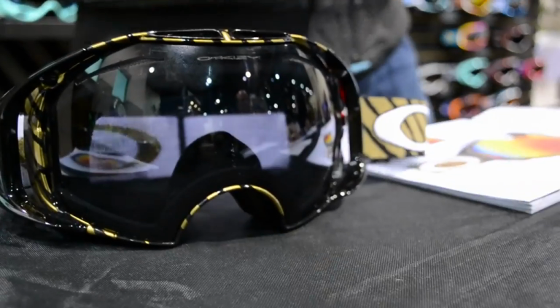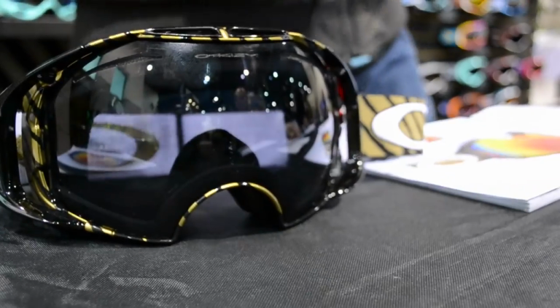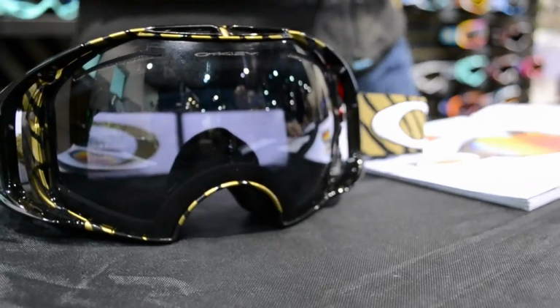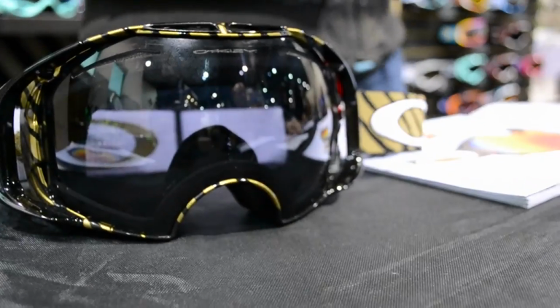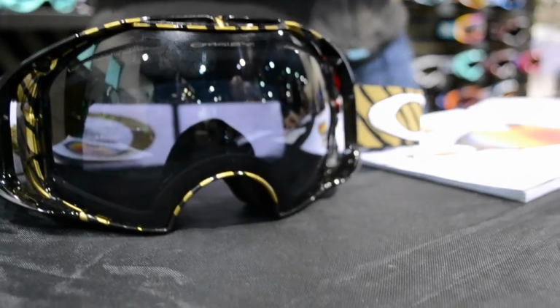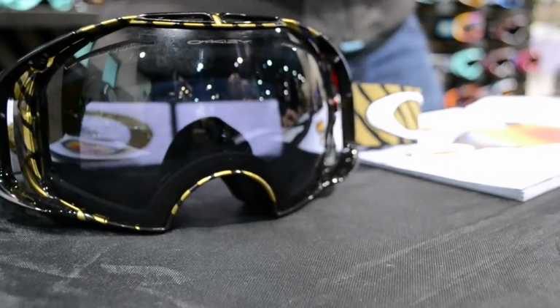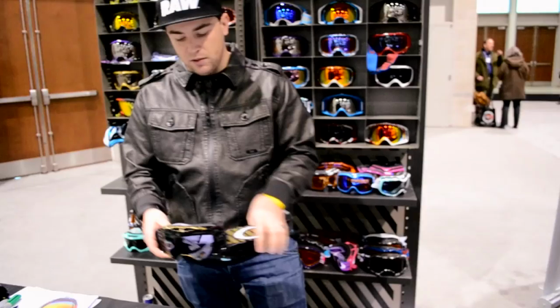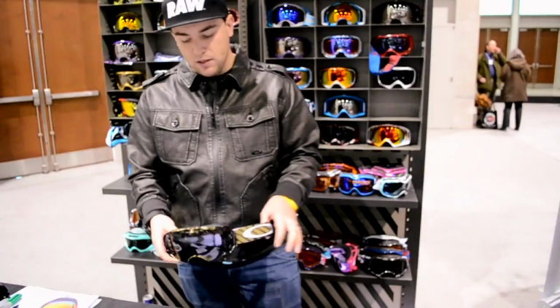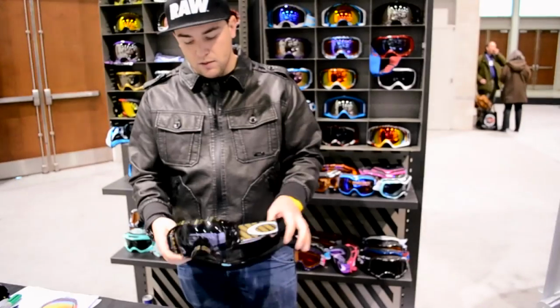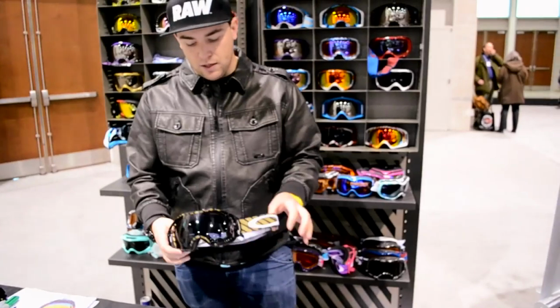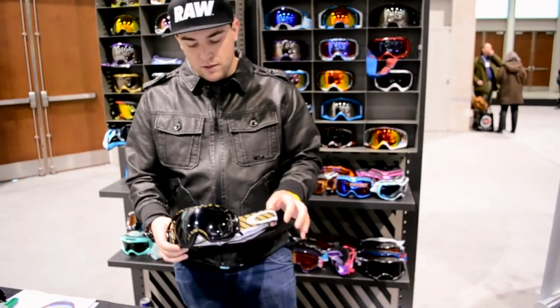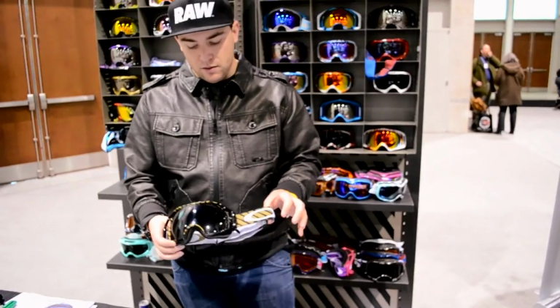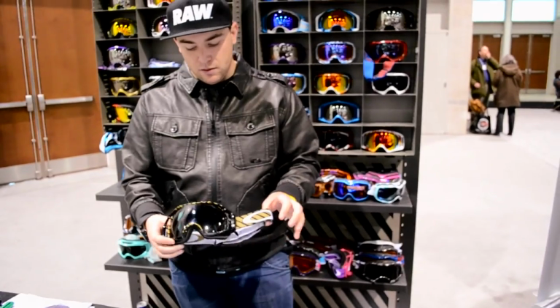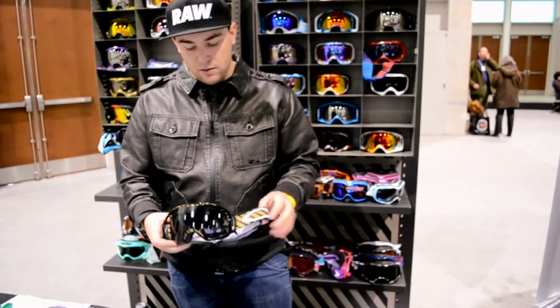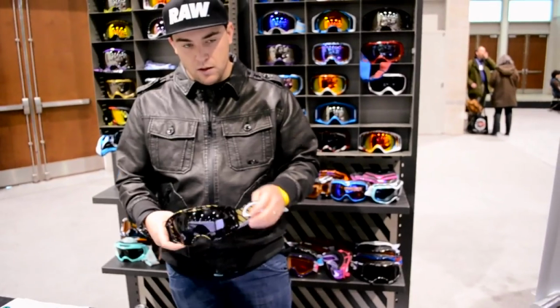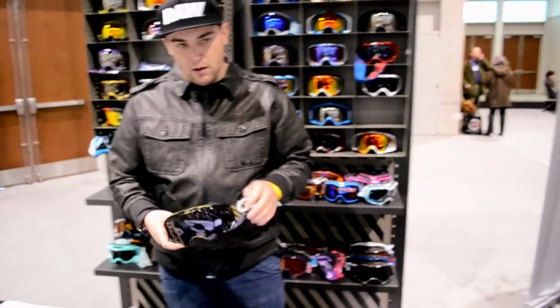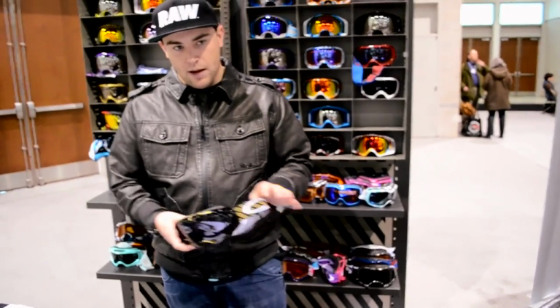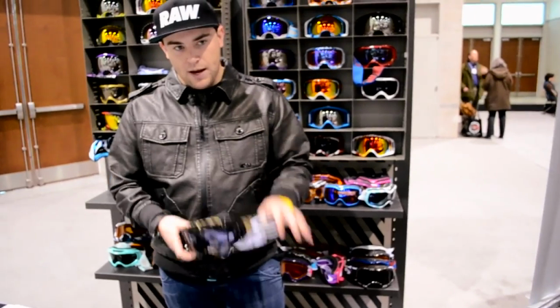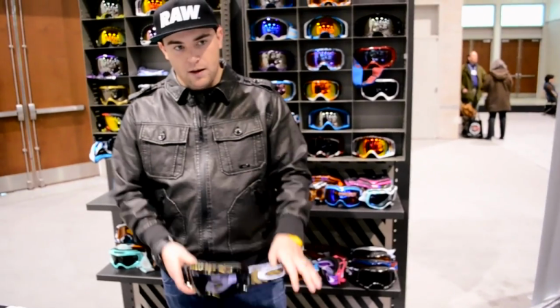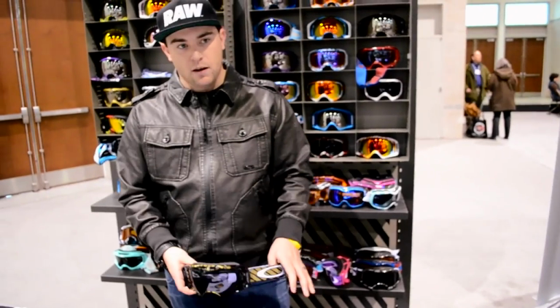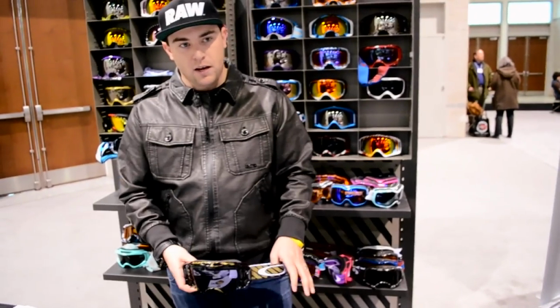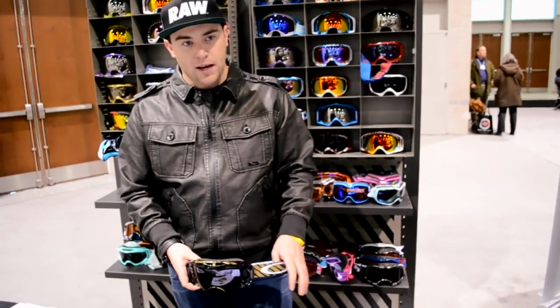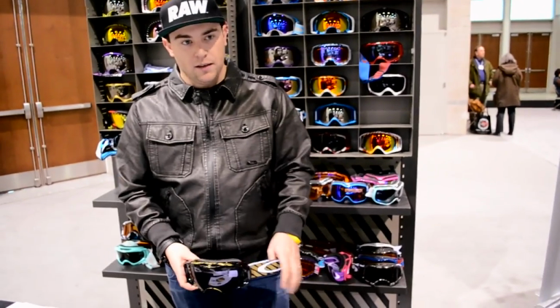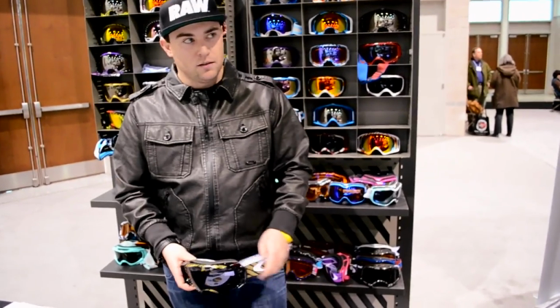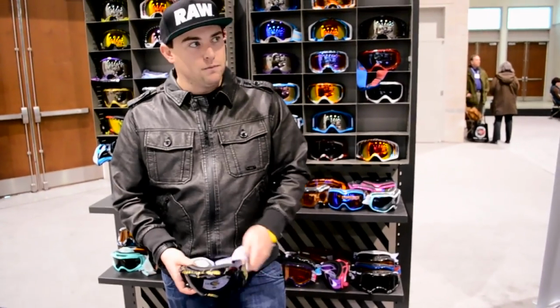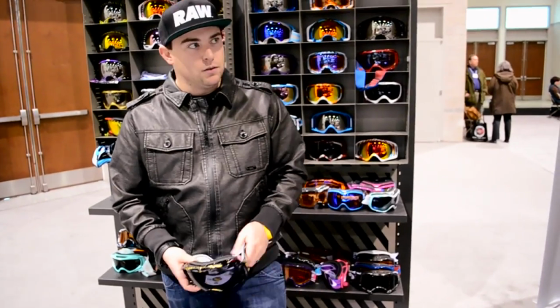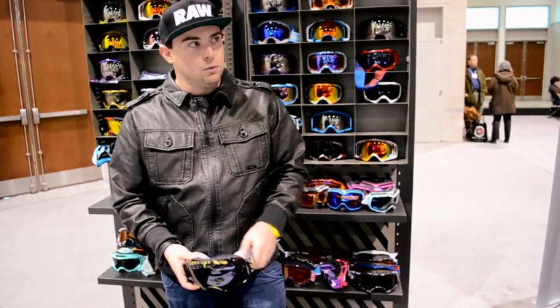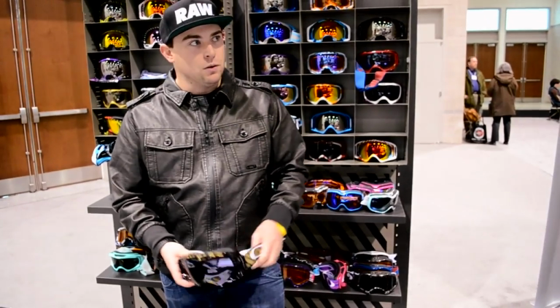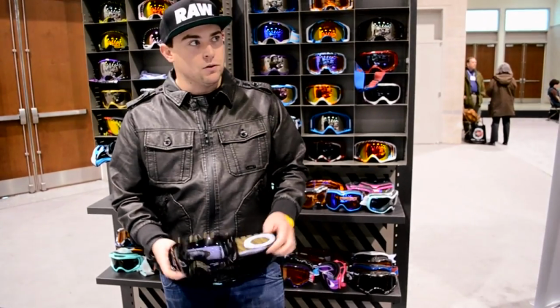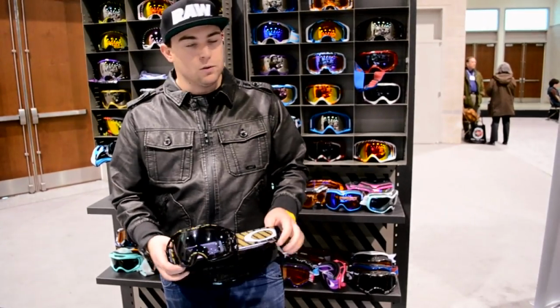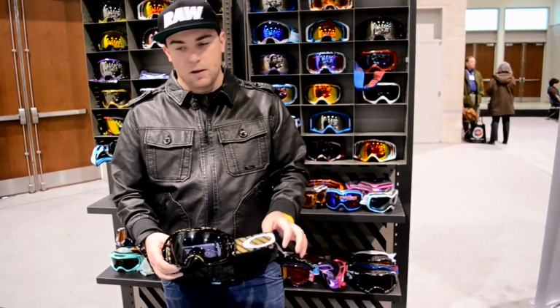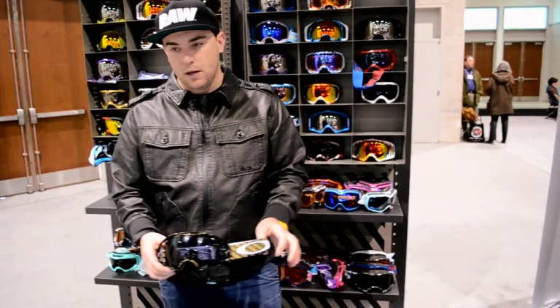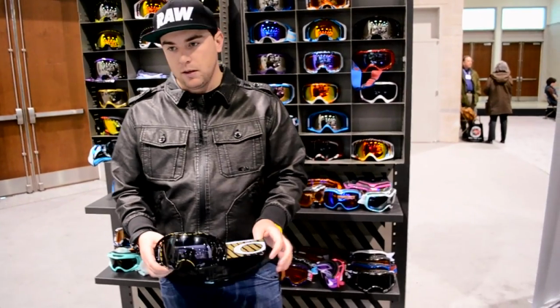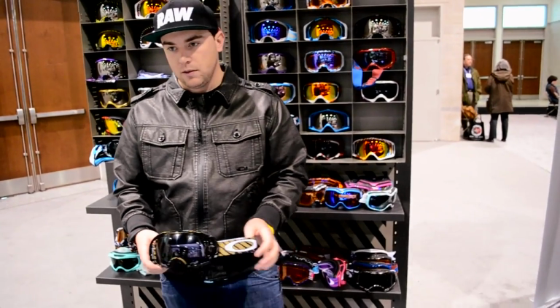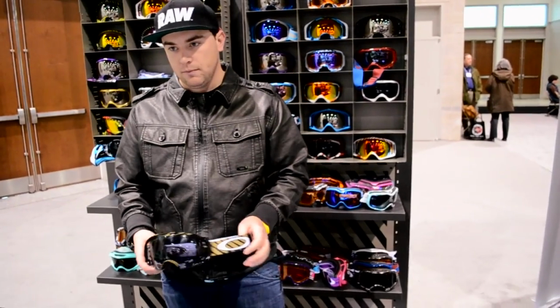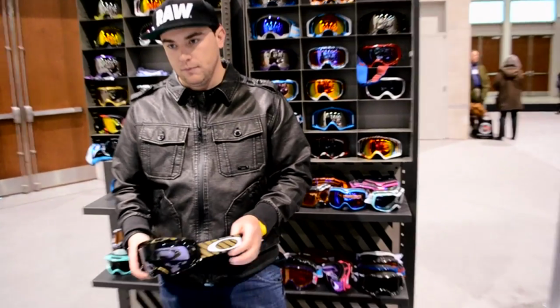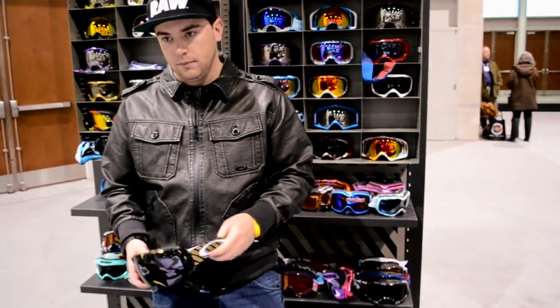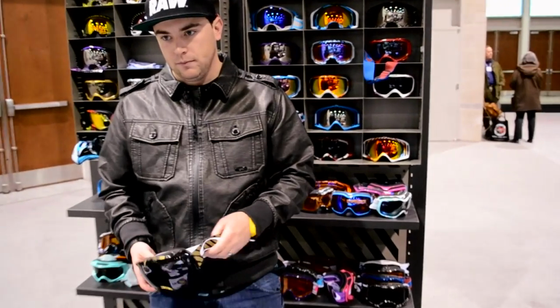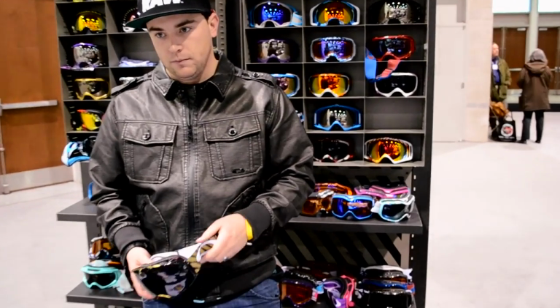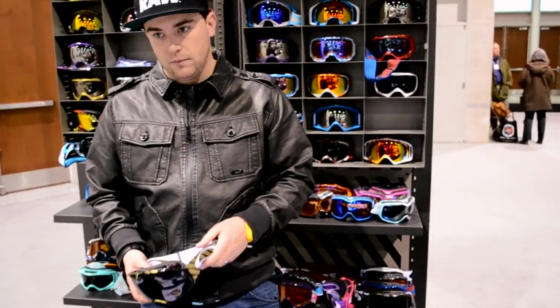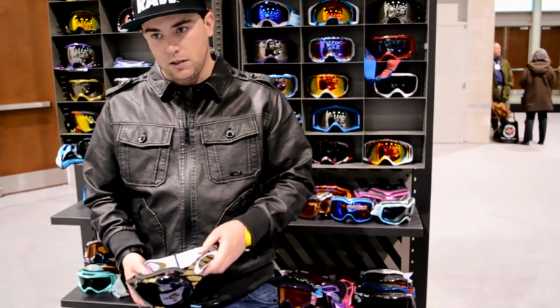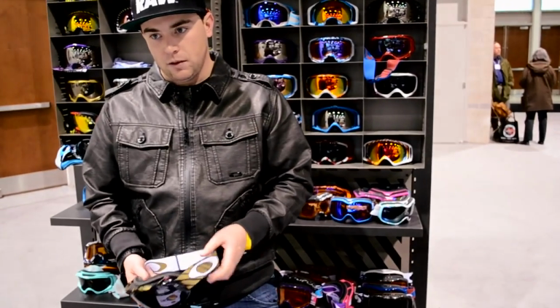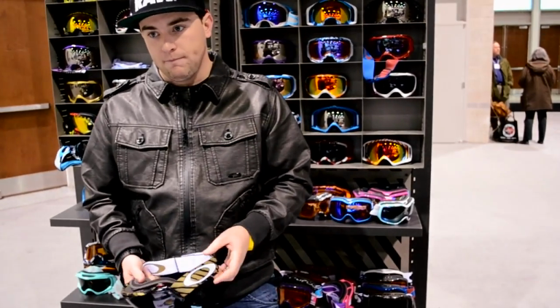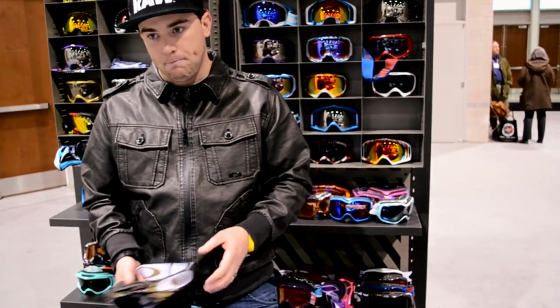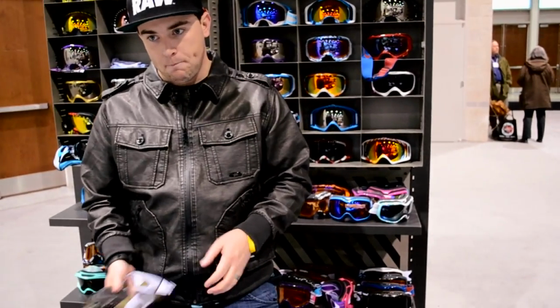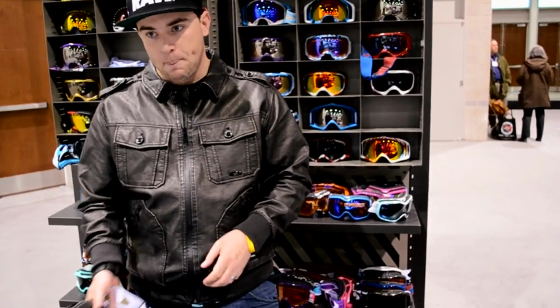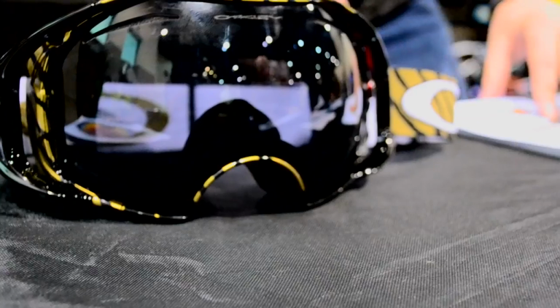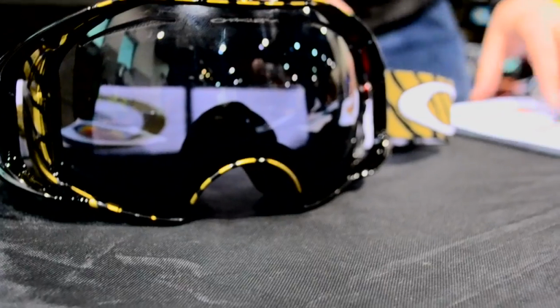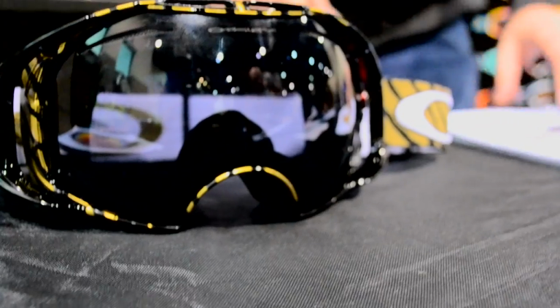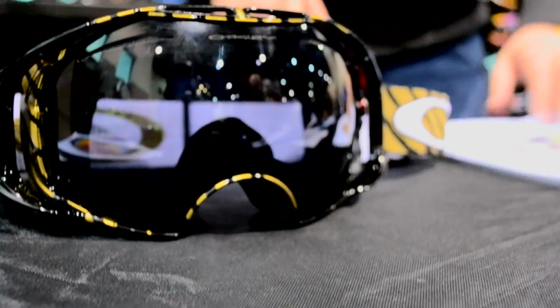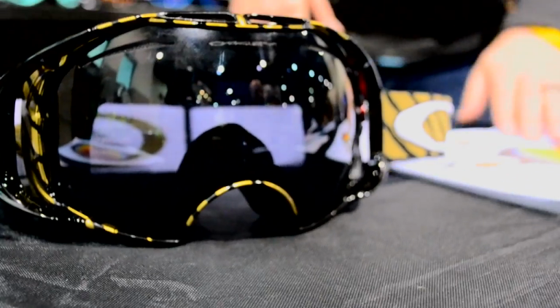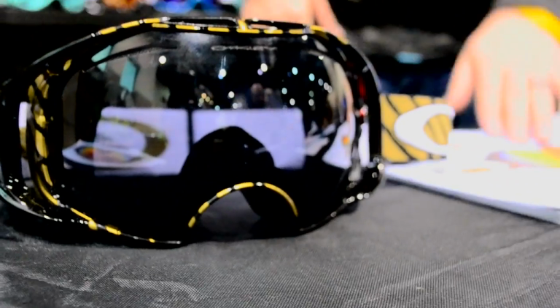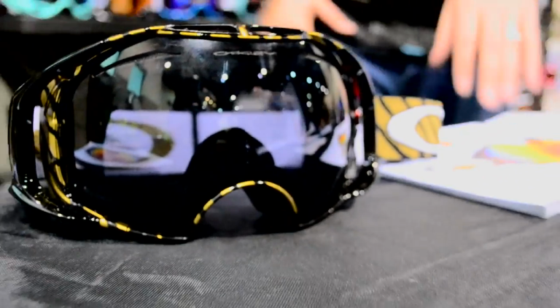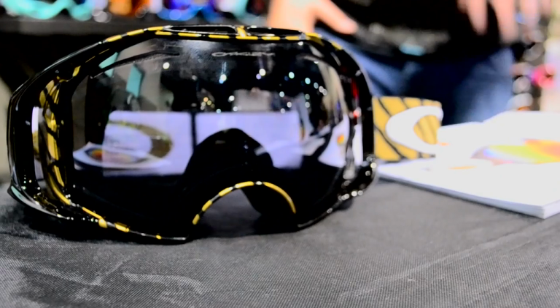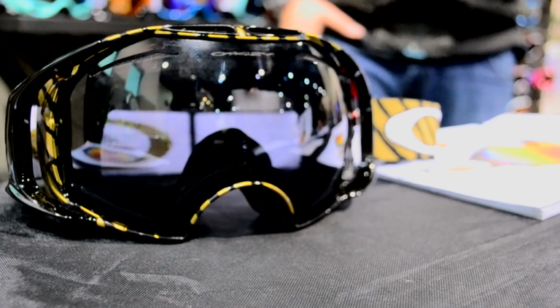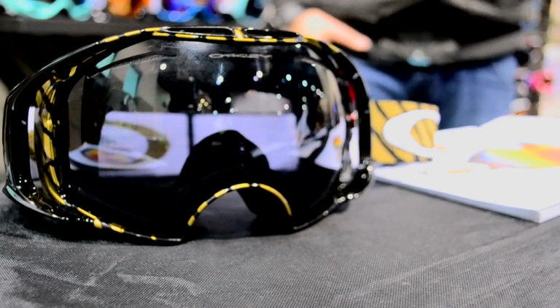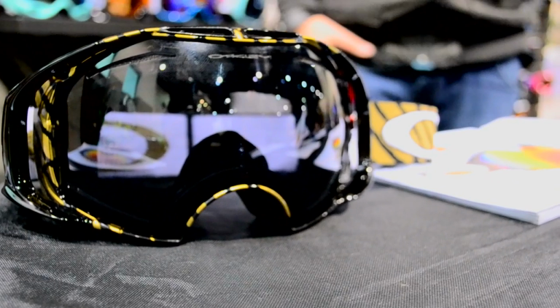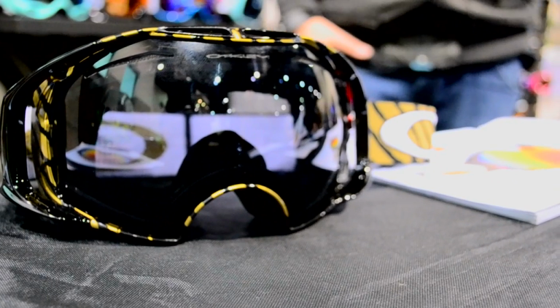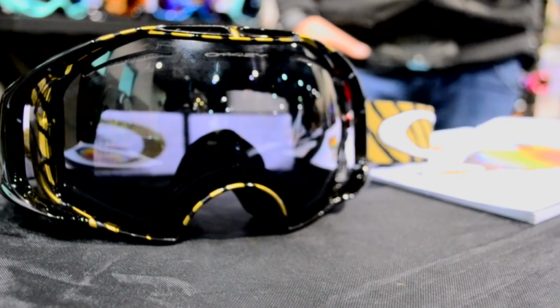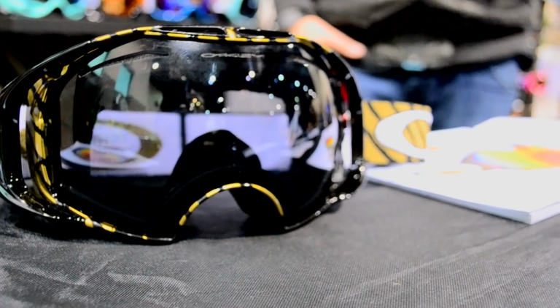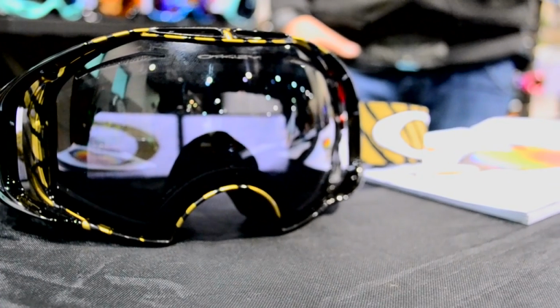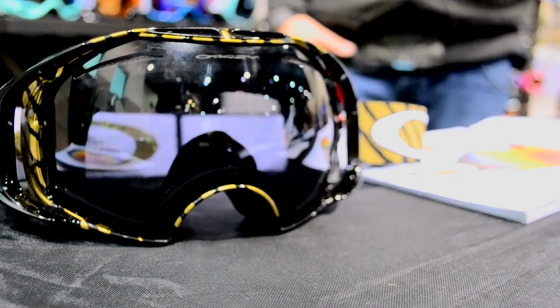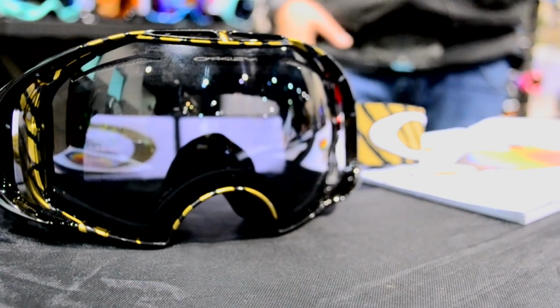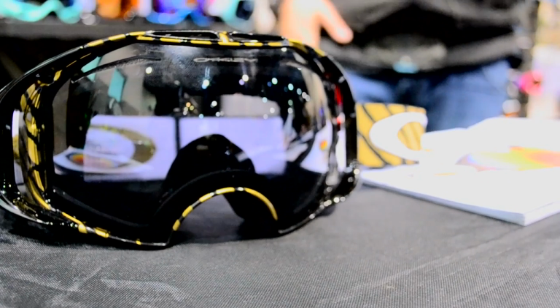It comes with two sets of lenses and a case for $220. You can't beat that.